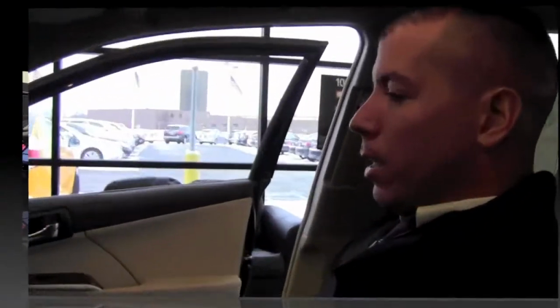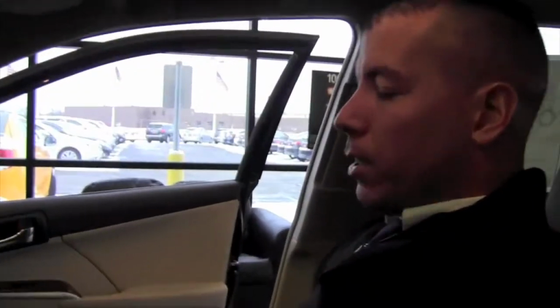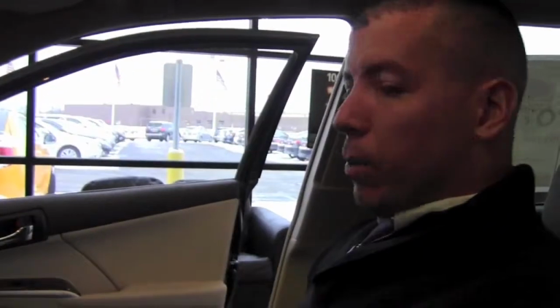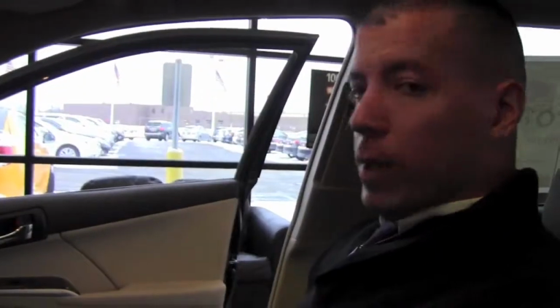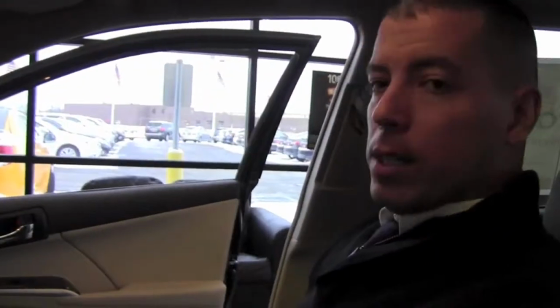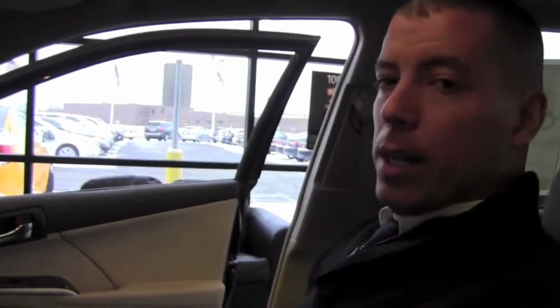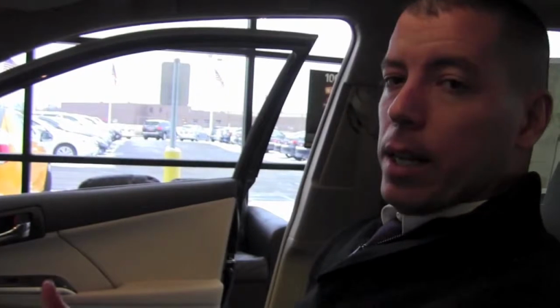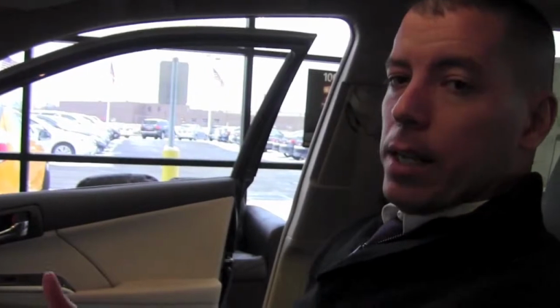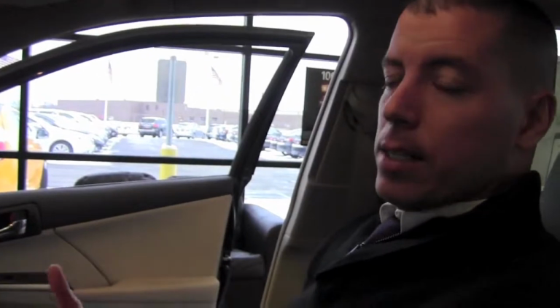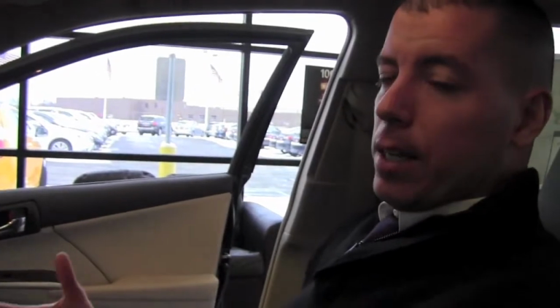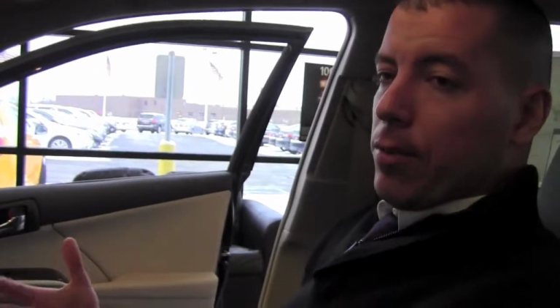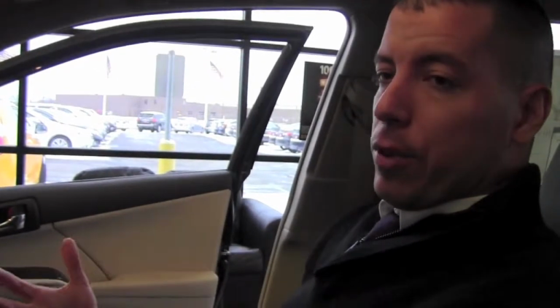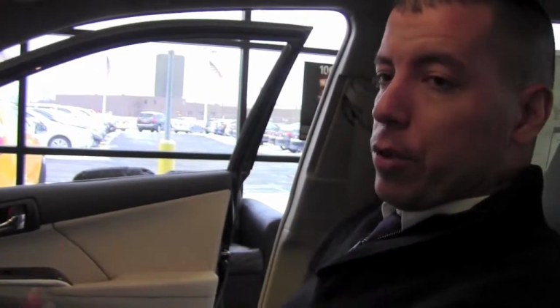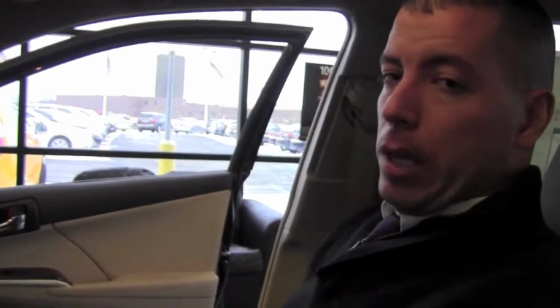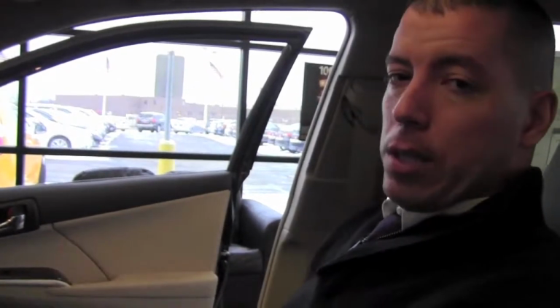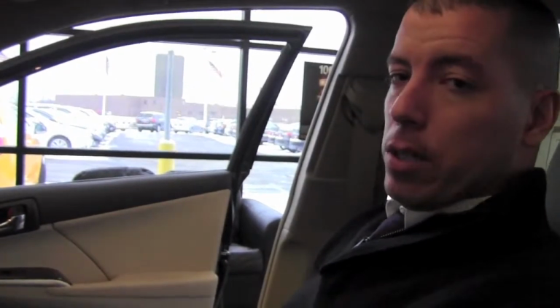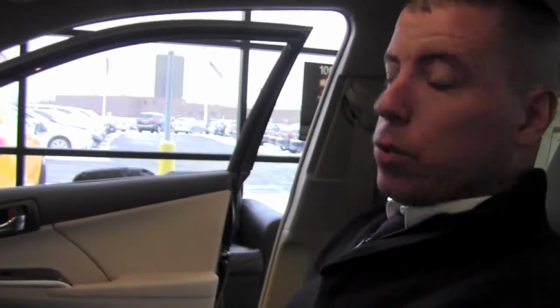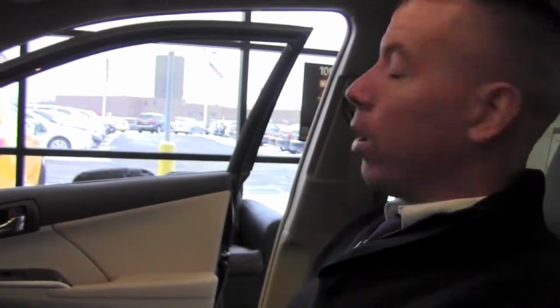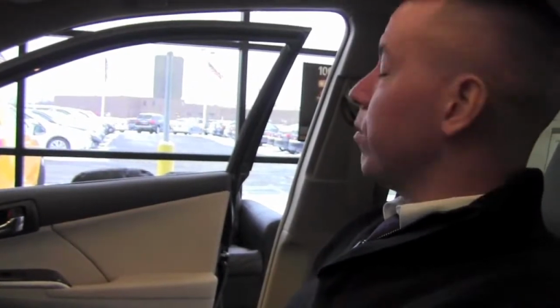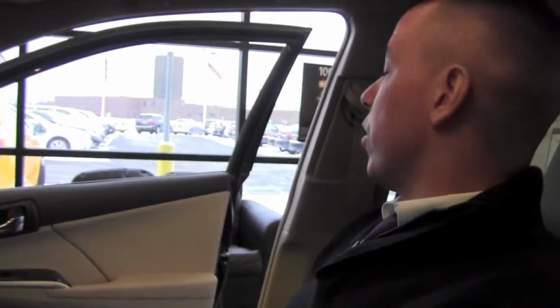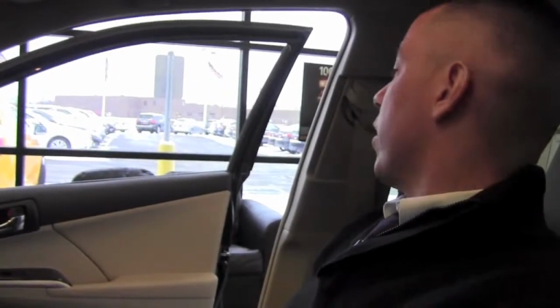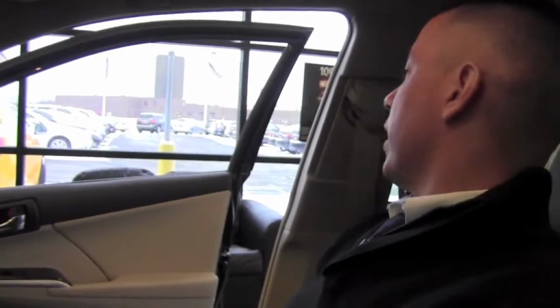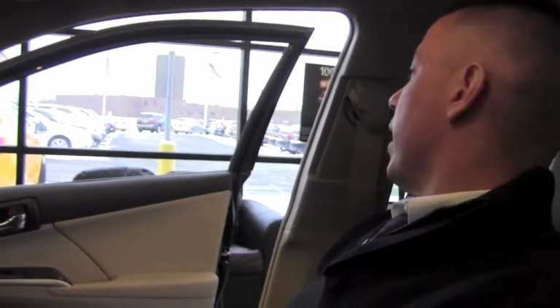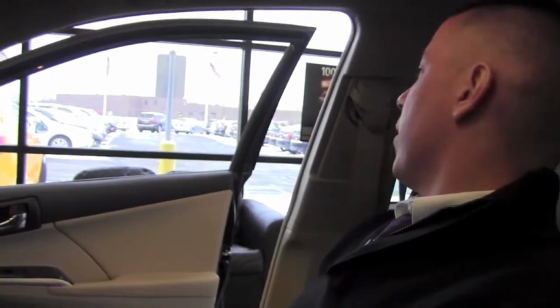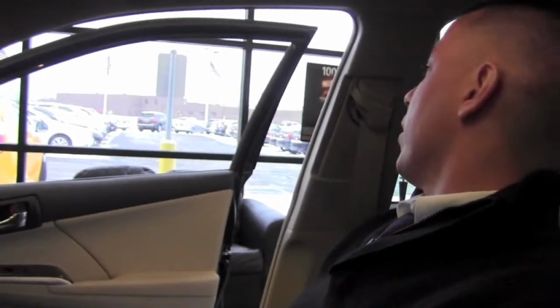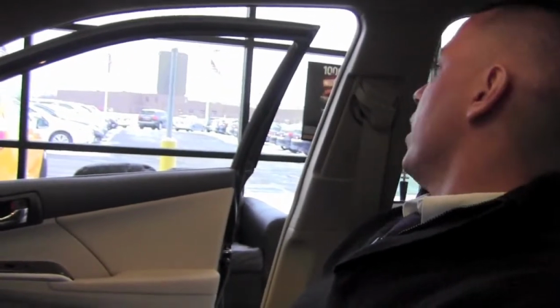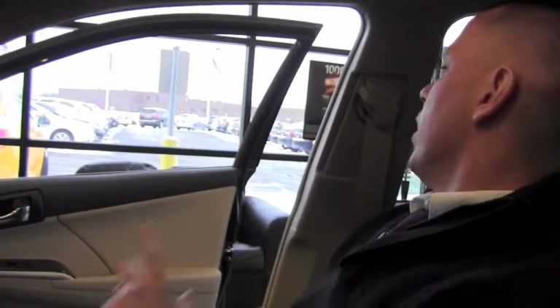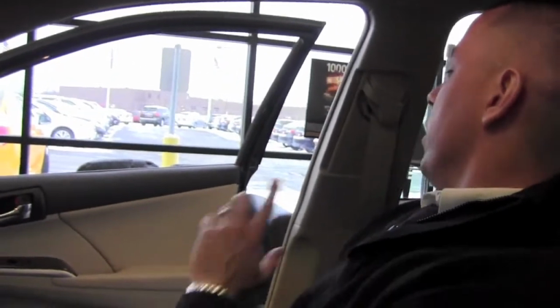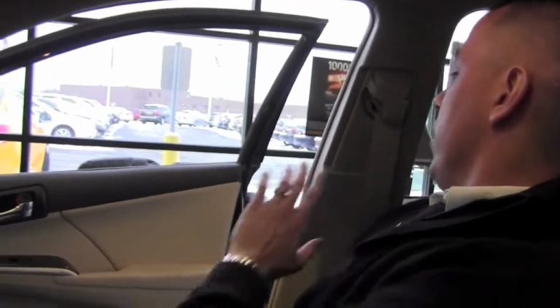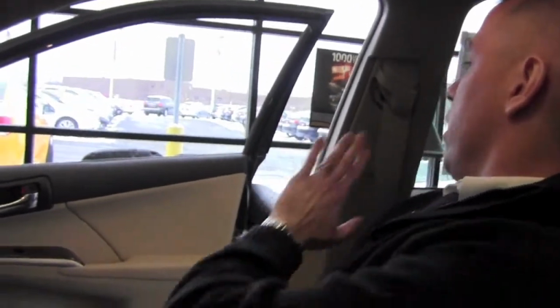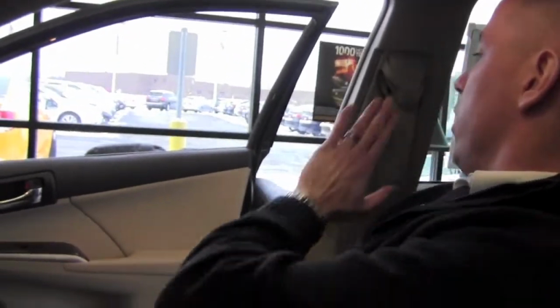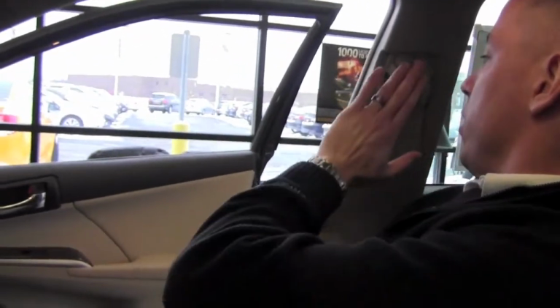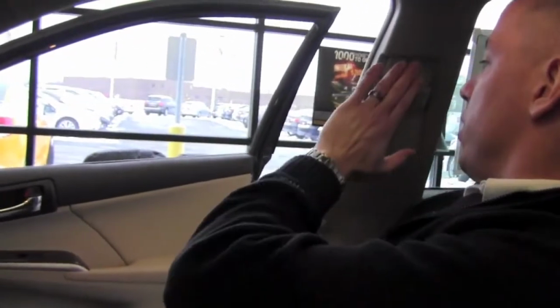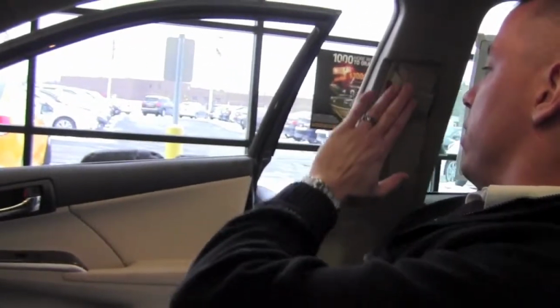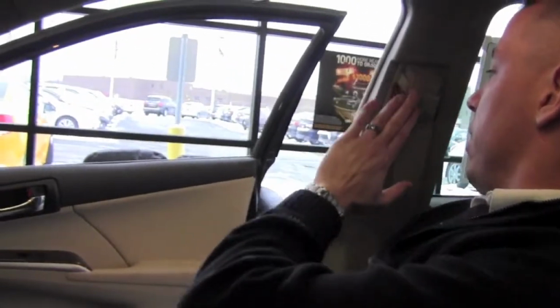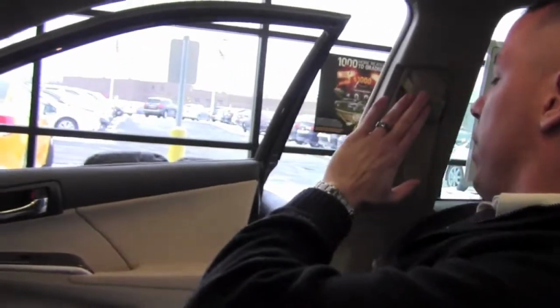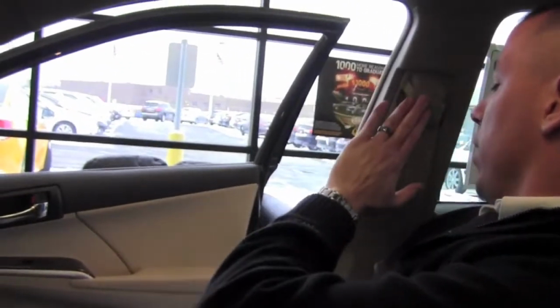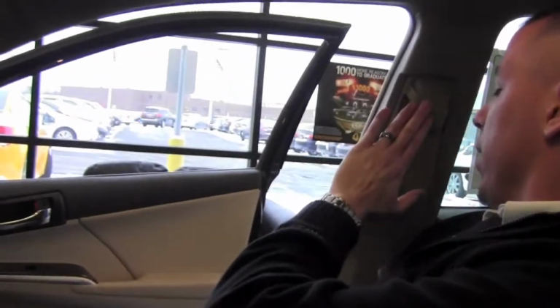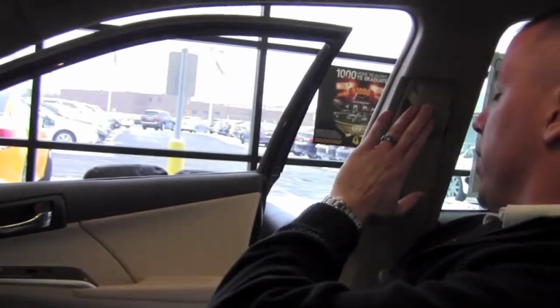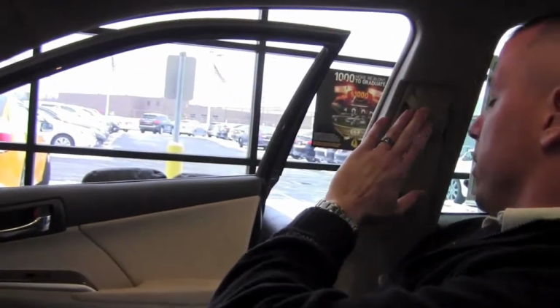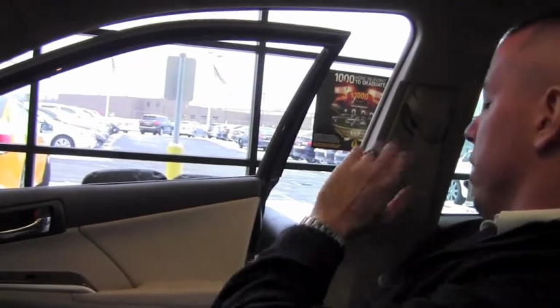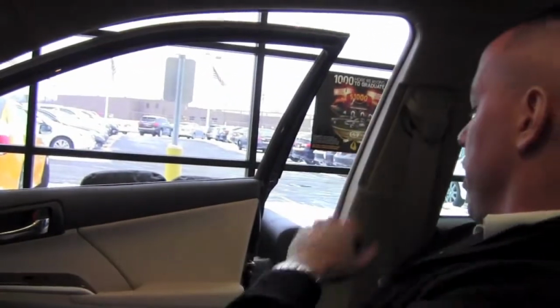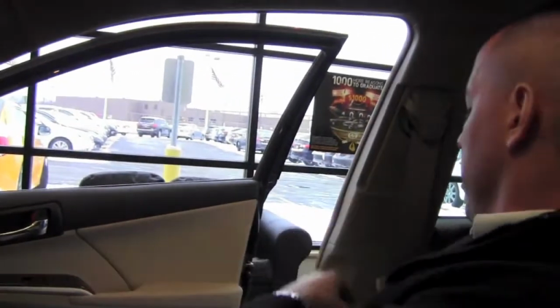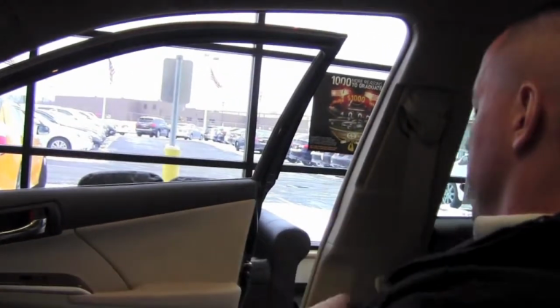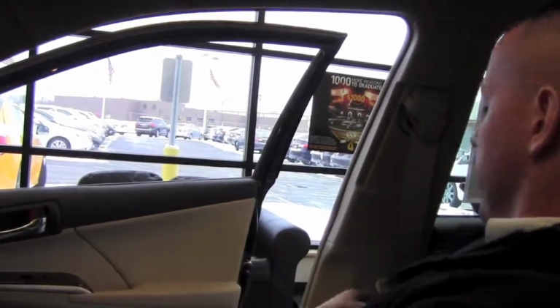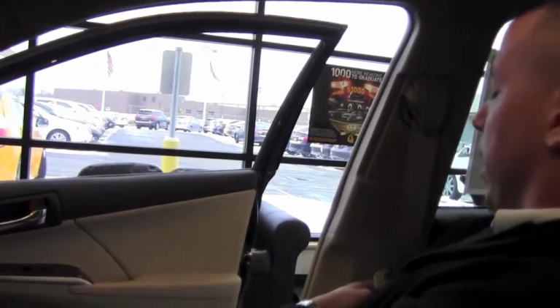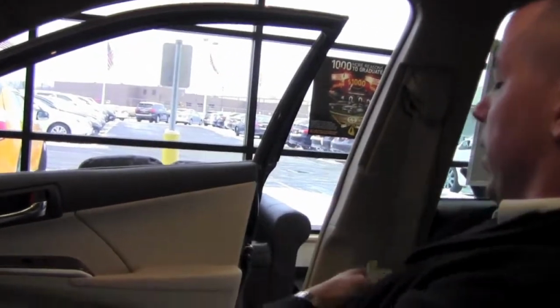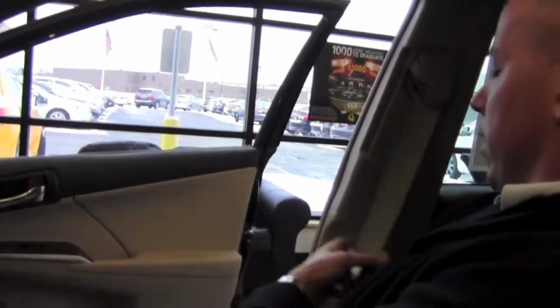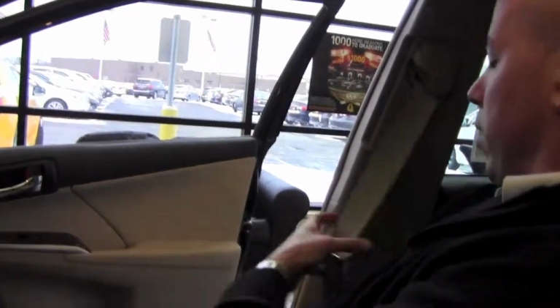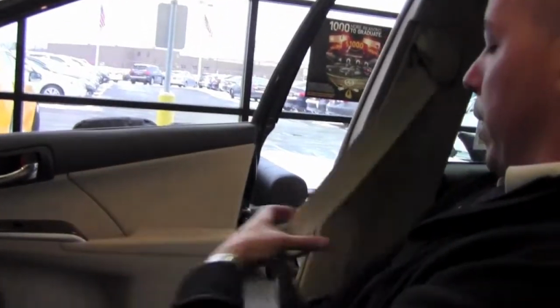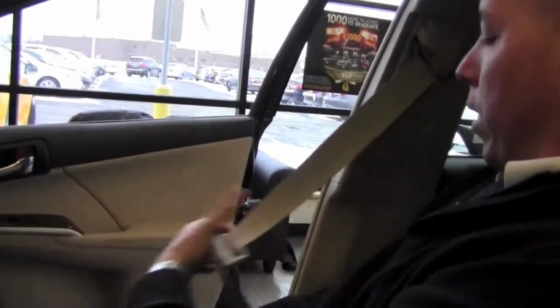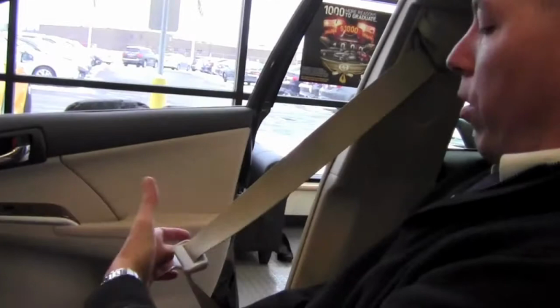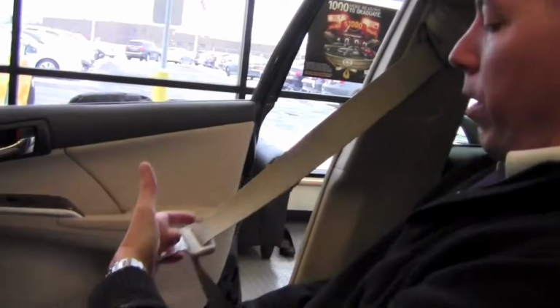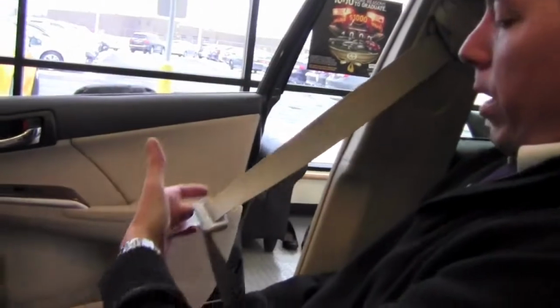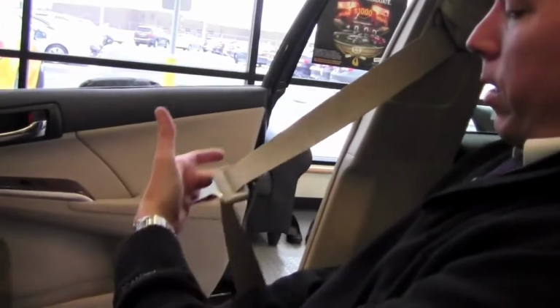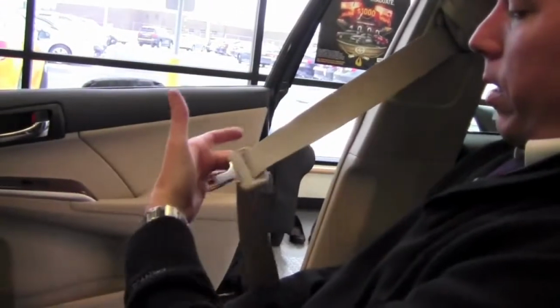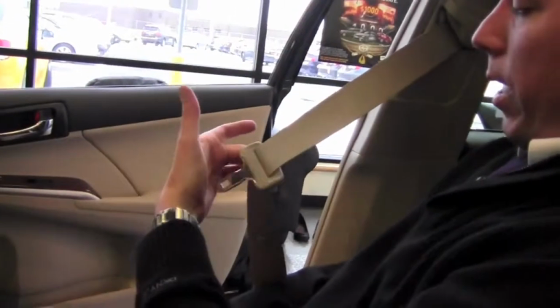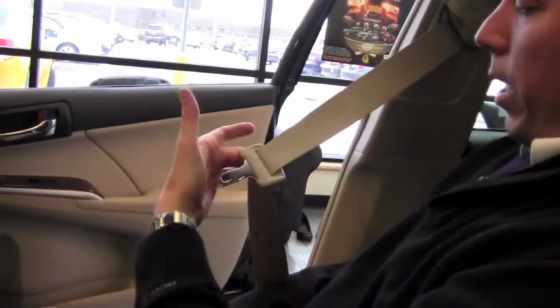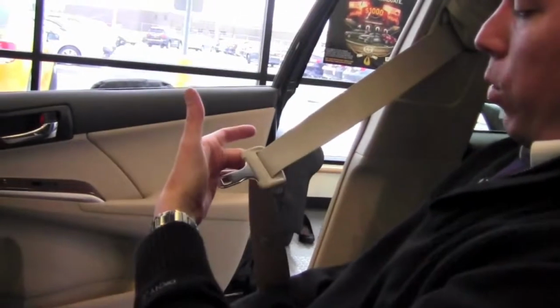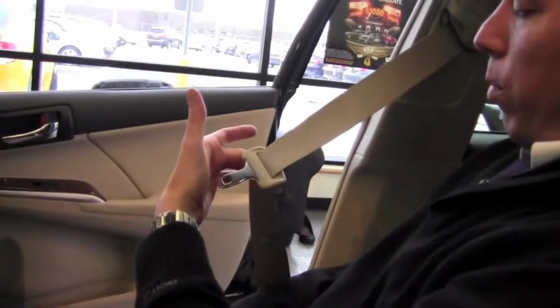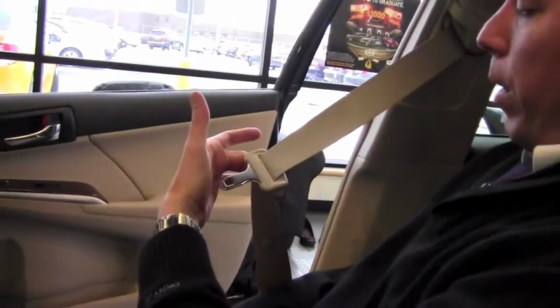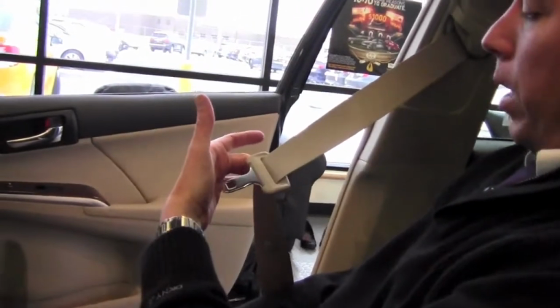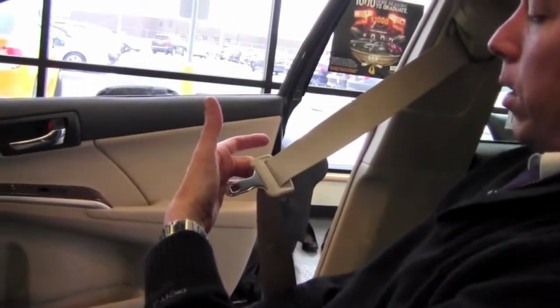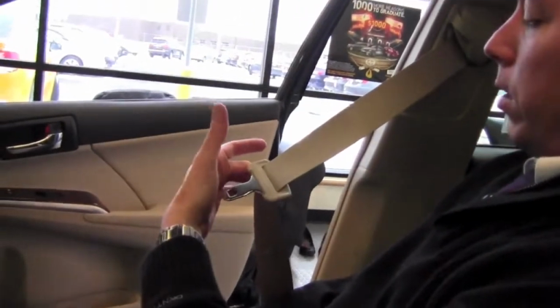When sitting in the seat of your 2012 Toyota Camry, you're going to notice your seatbelt anchors here, and just hanging a little bit lower is the actual buckle.